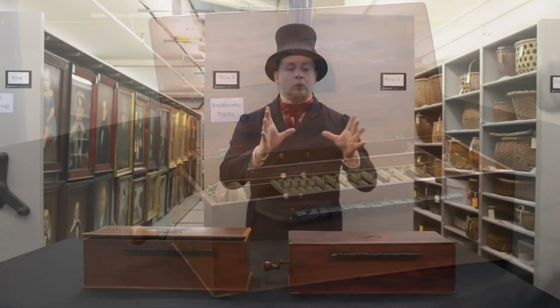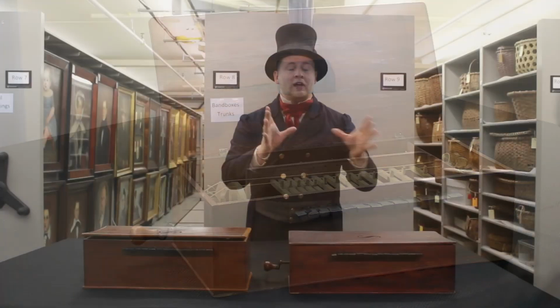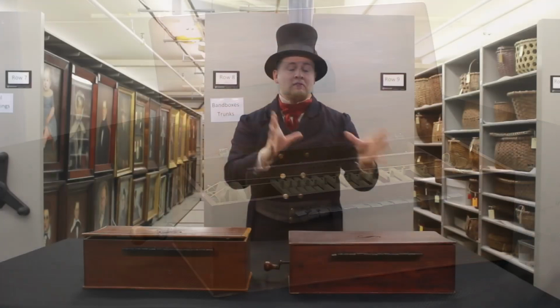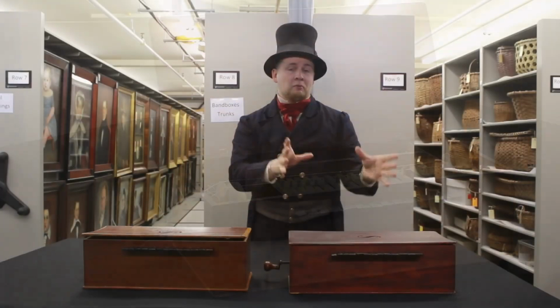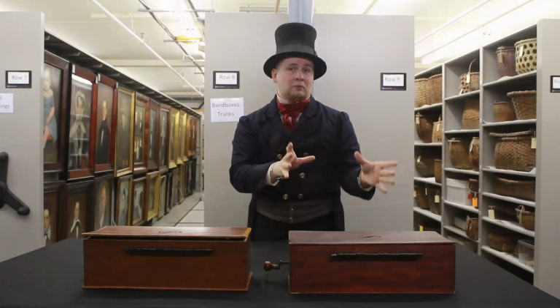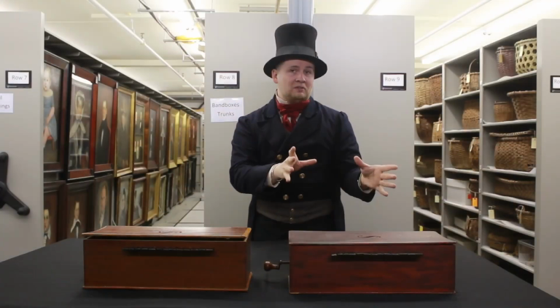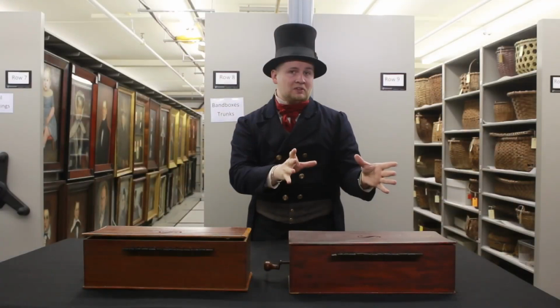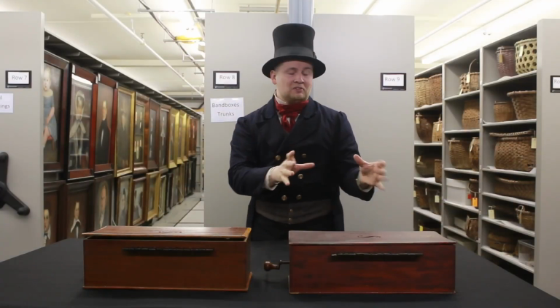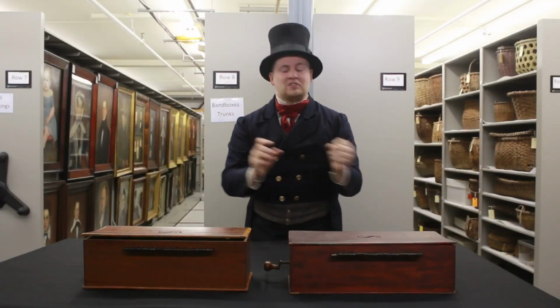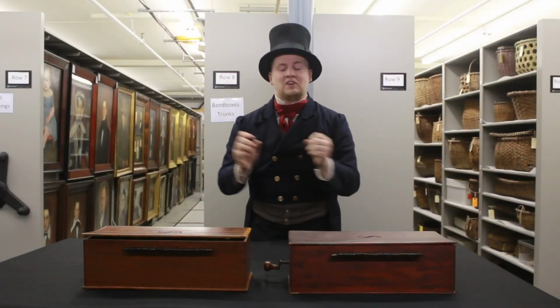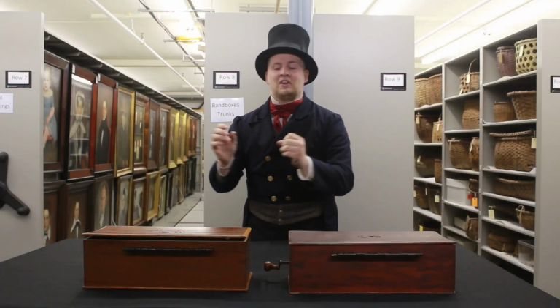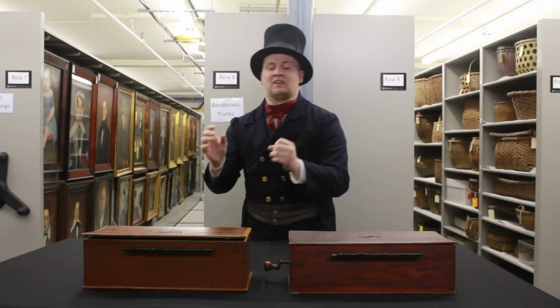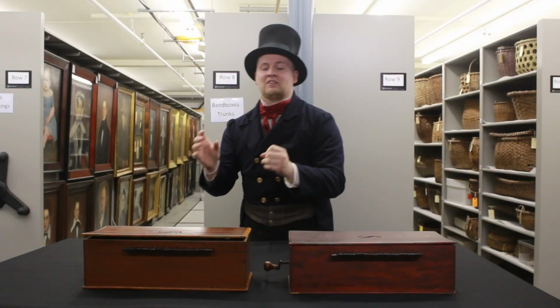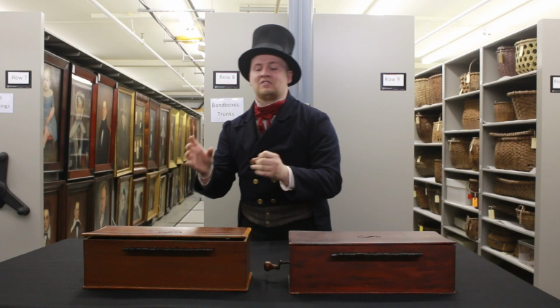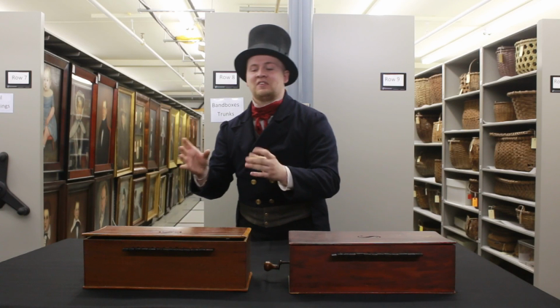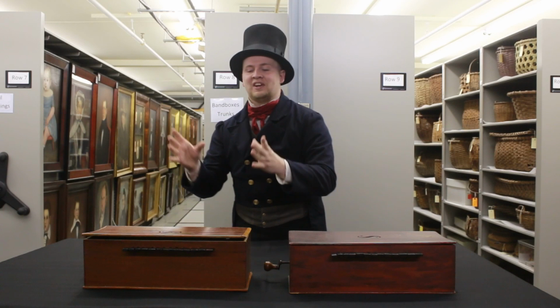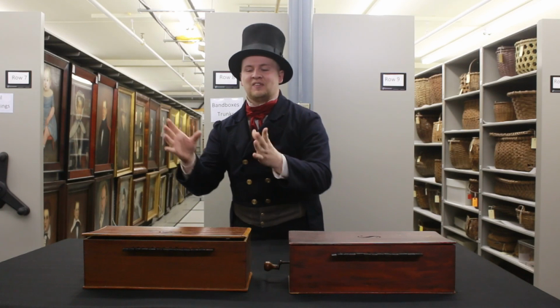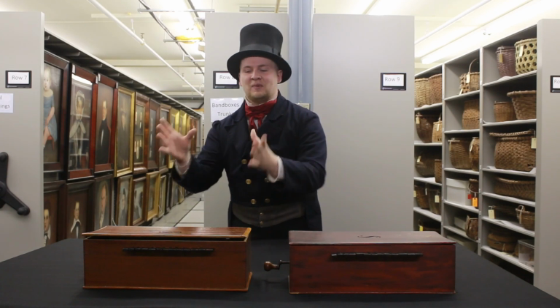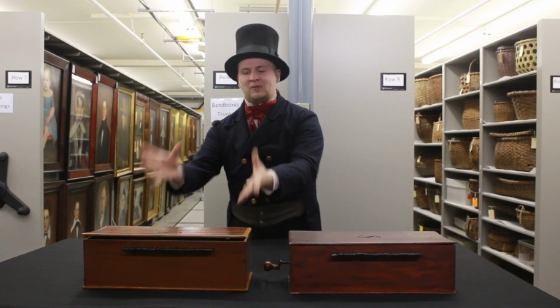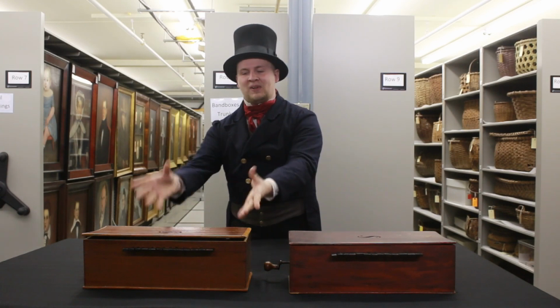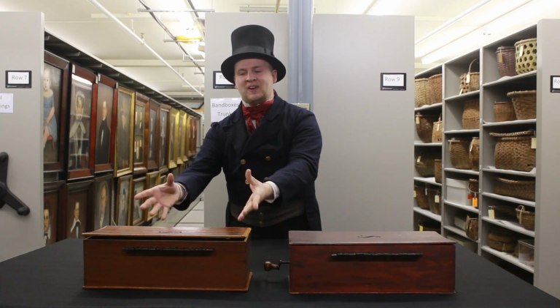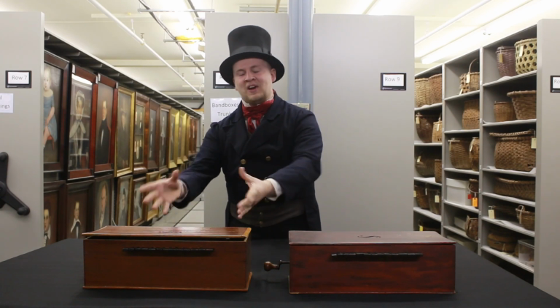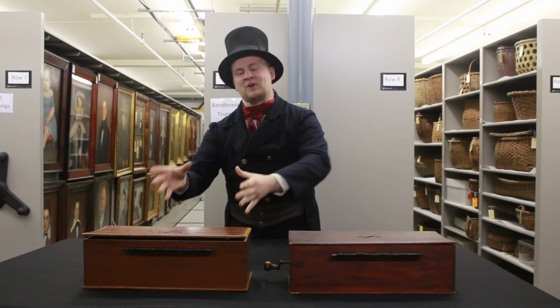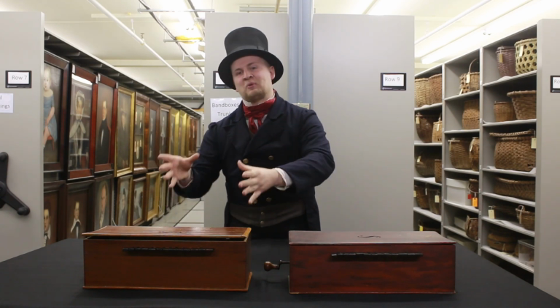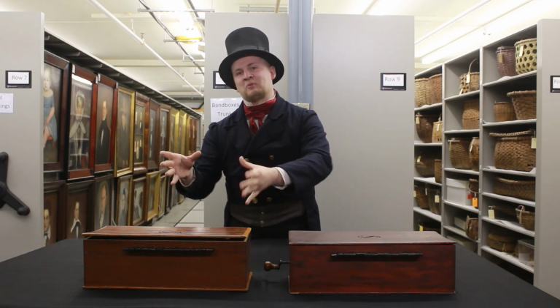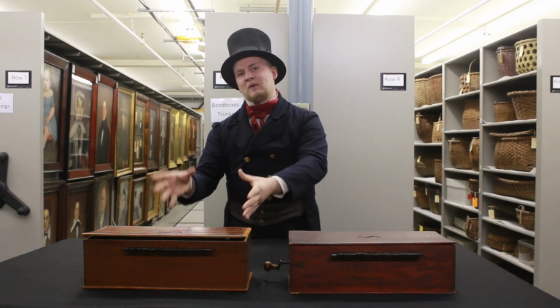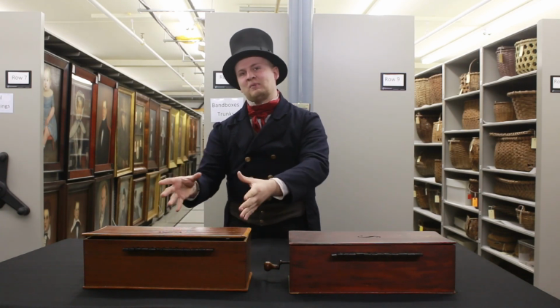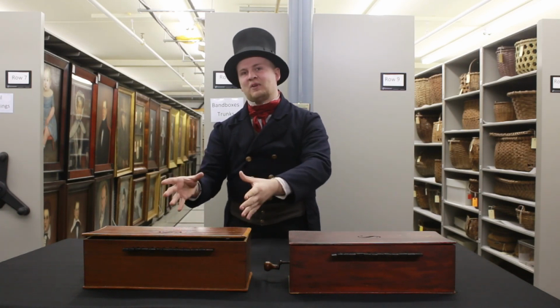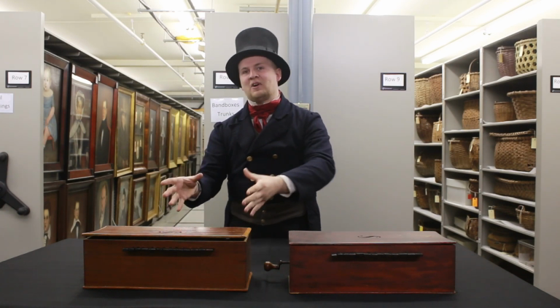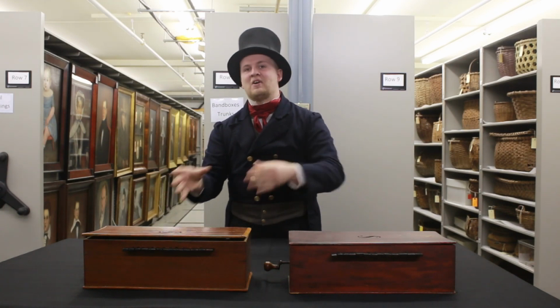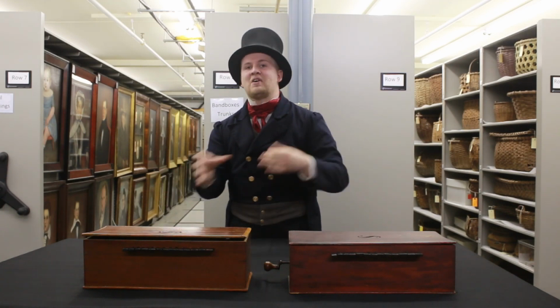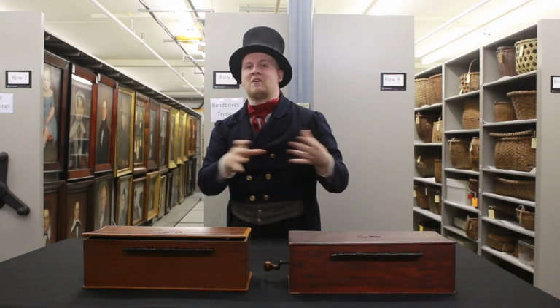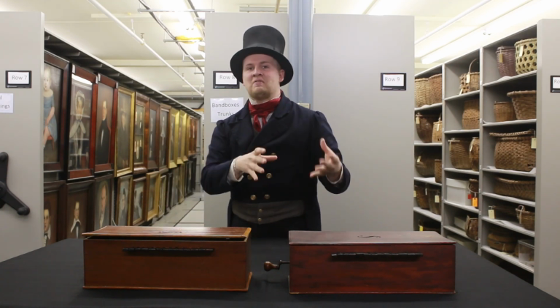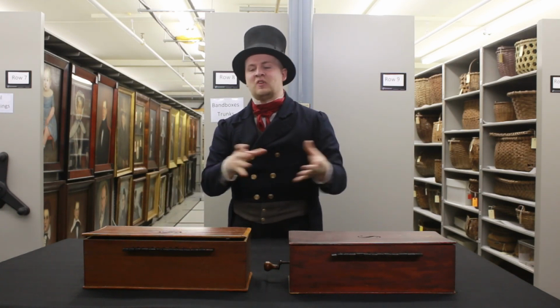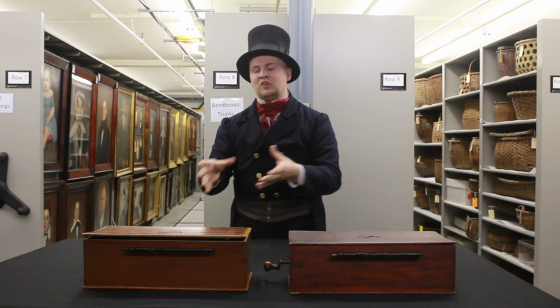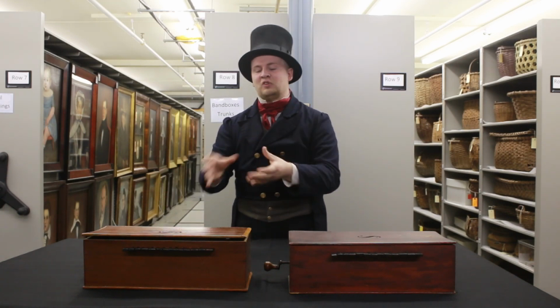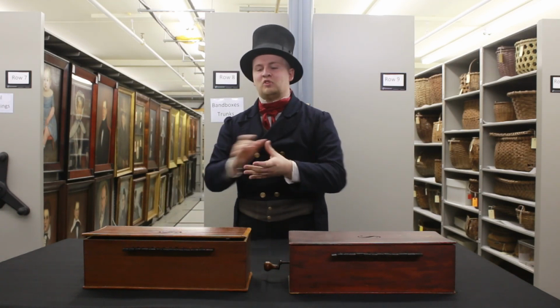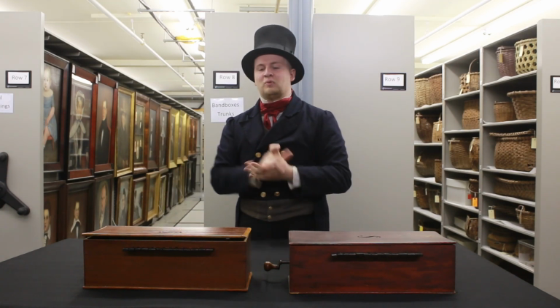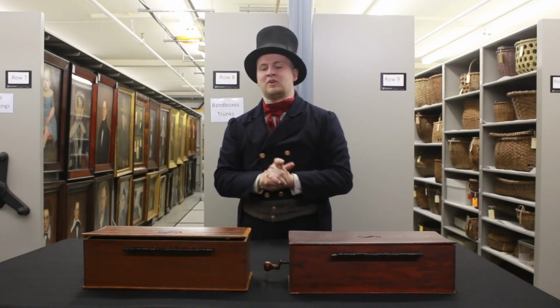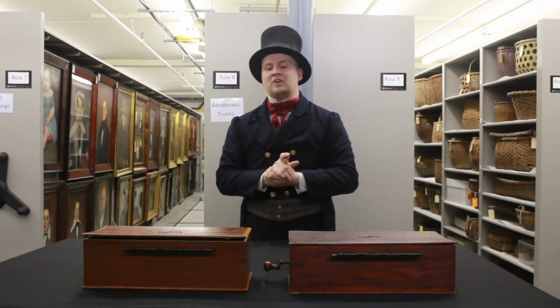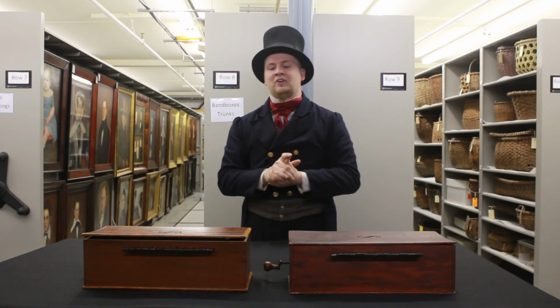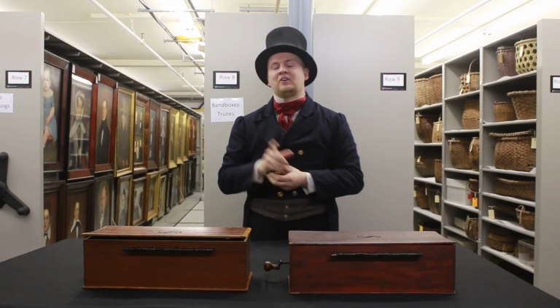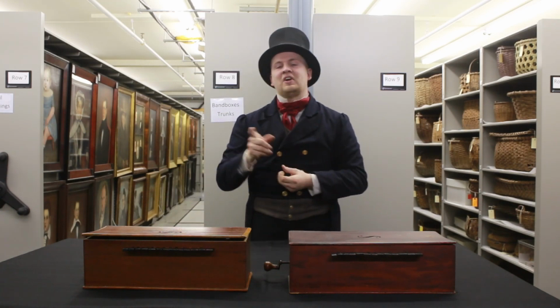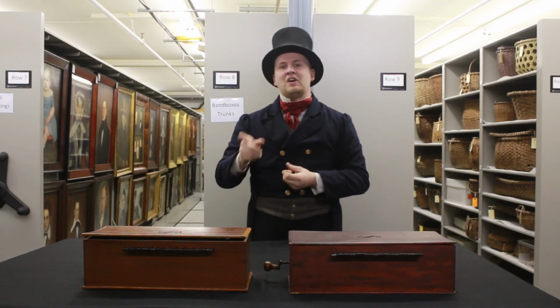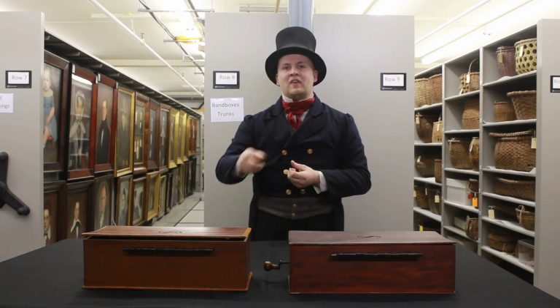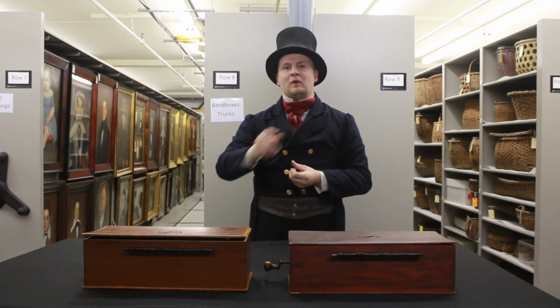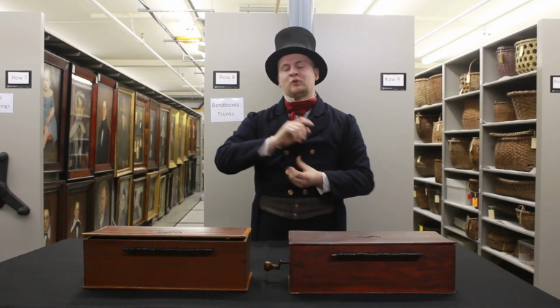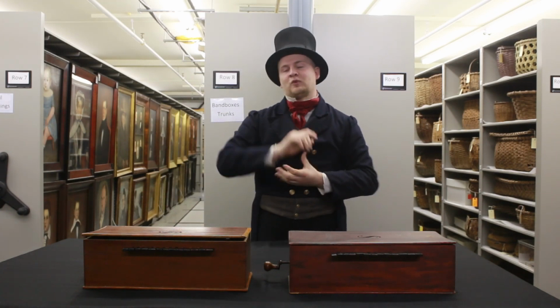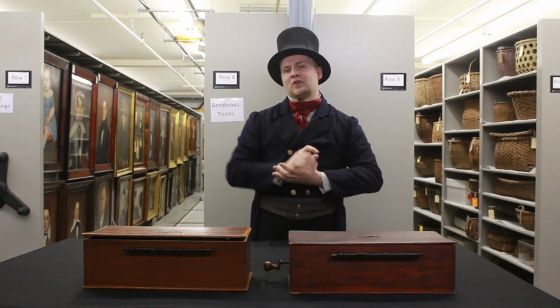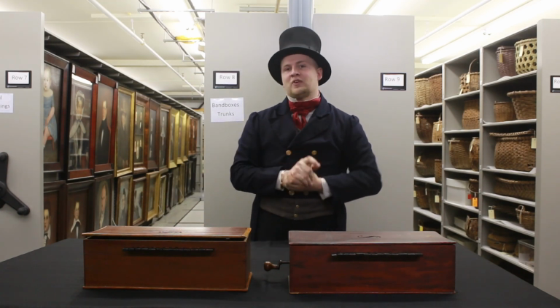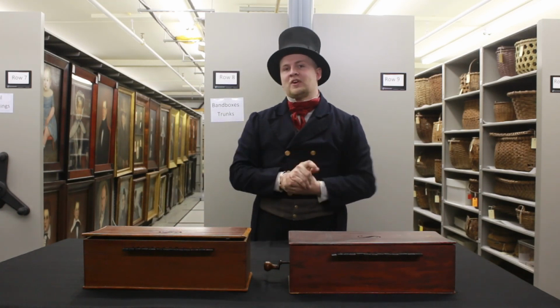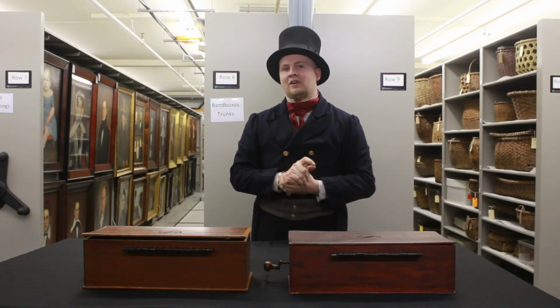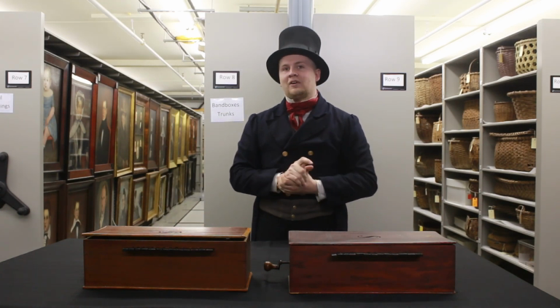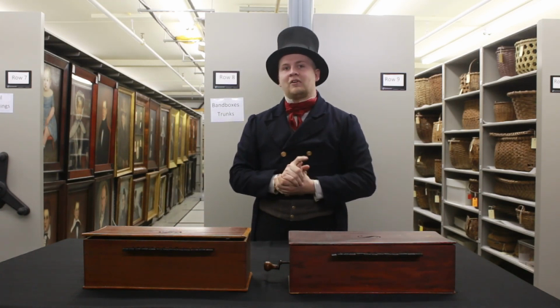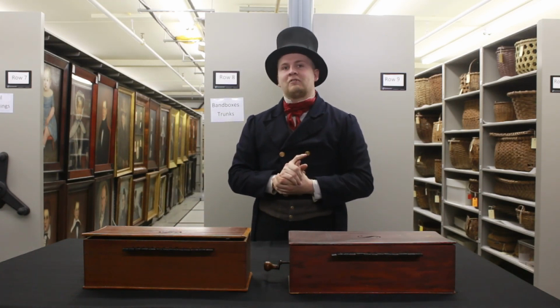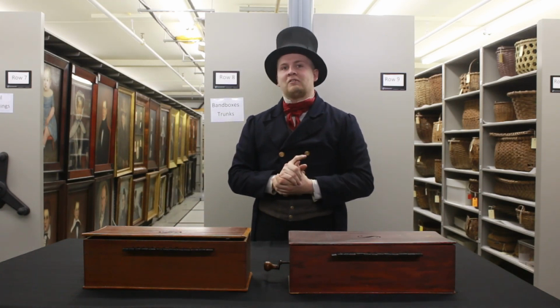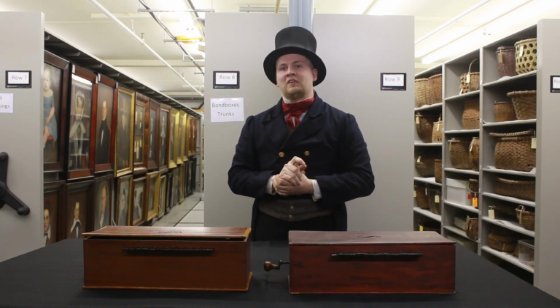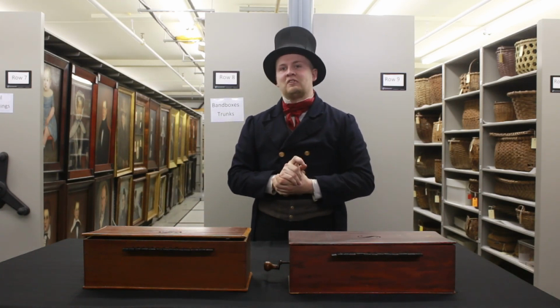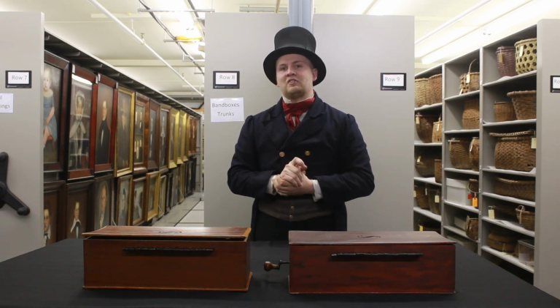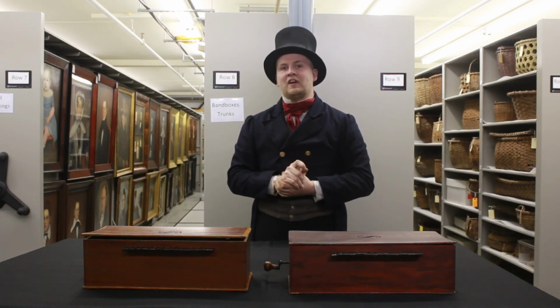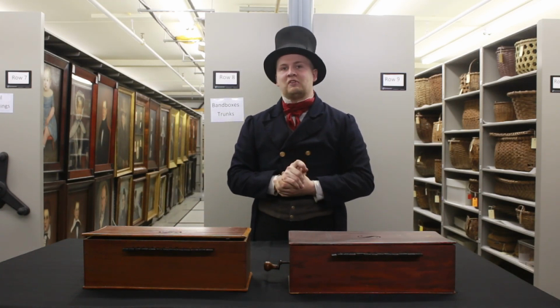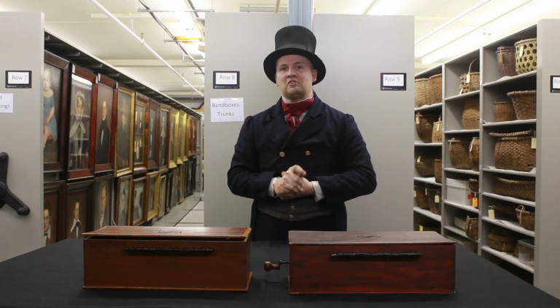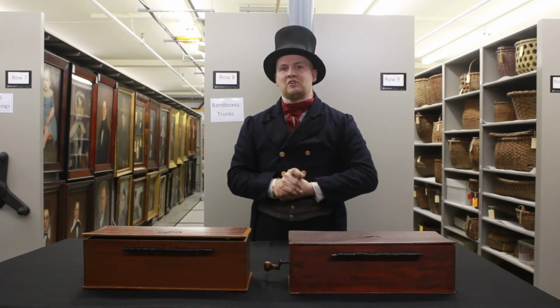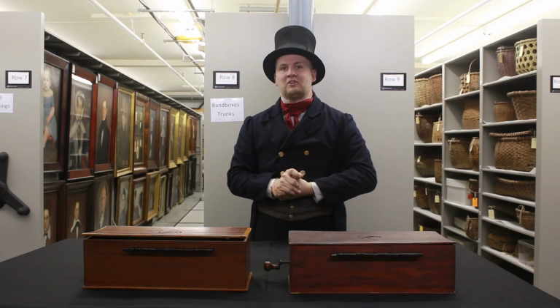We have the privilege today of actually getting to play on a replica of this instrument here that was recreated in our village last year.